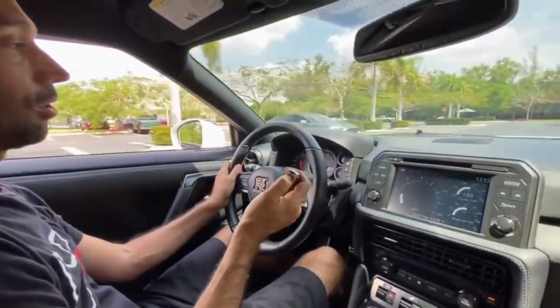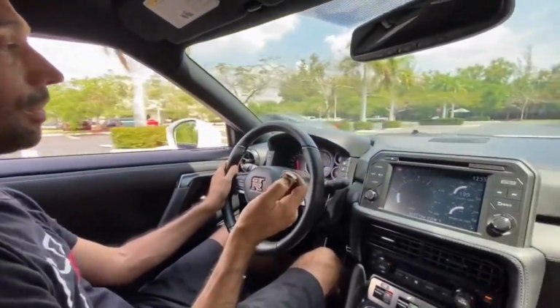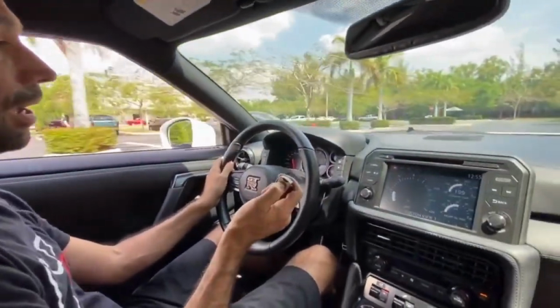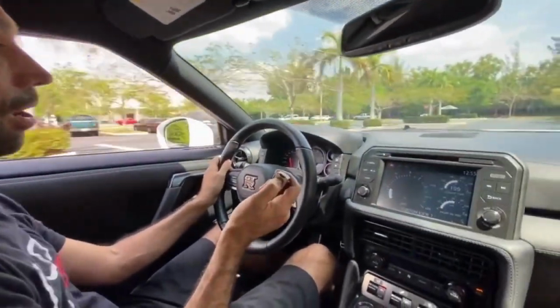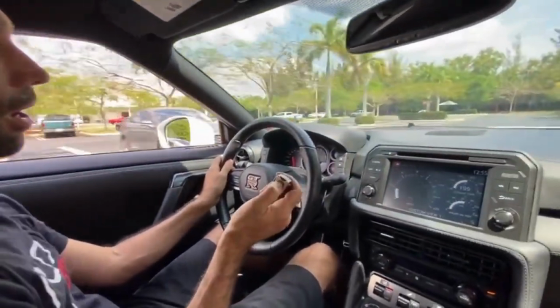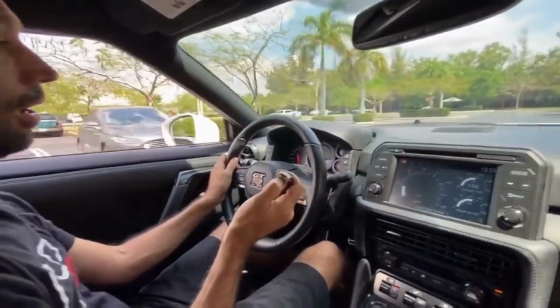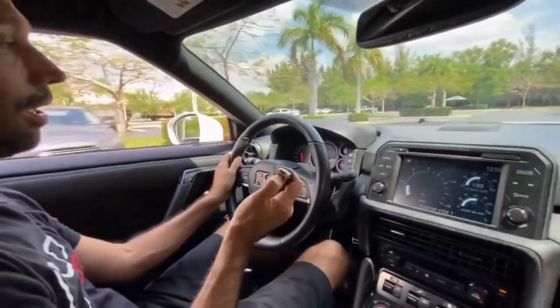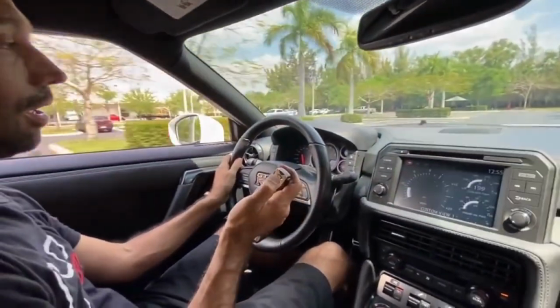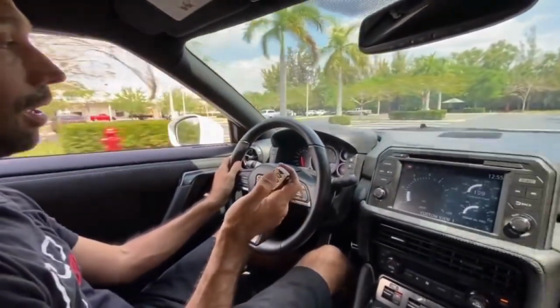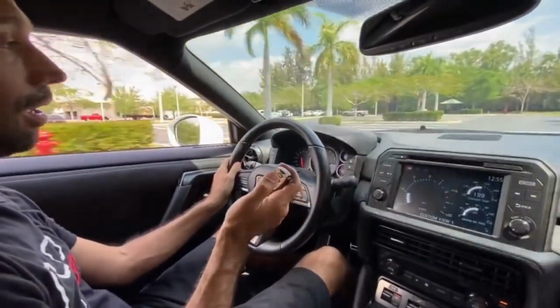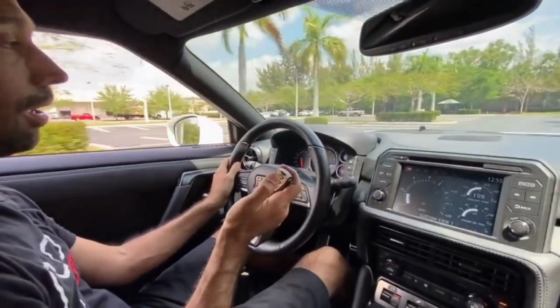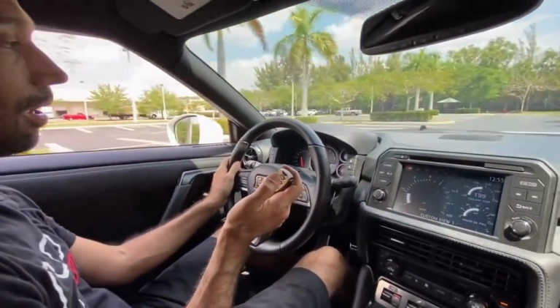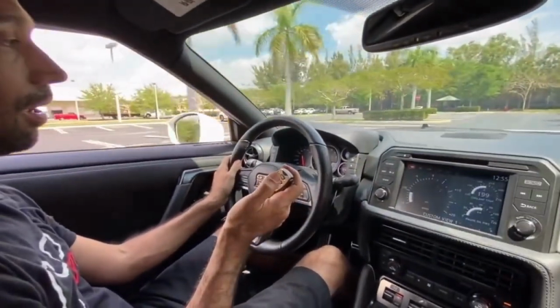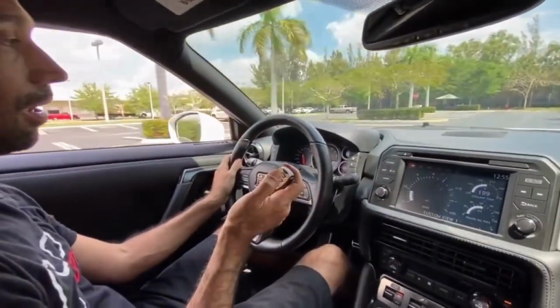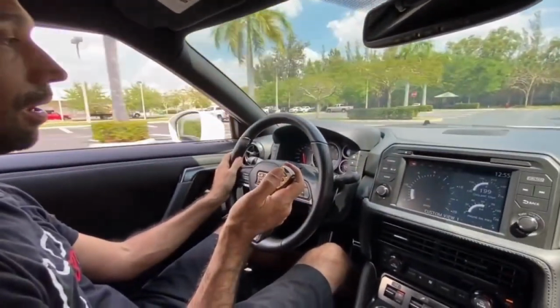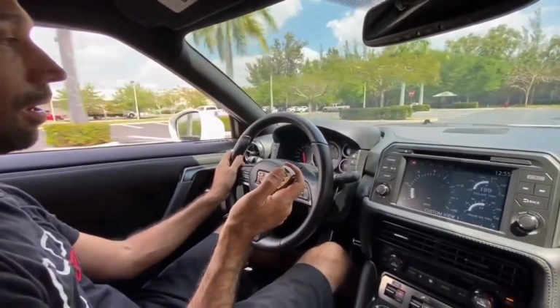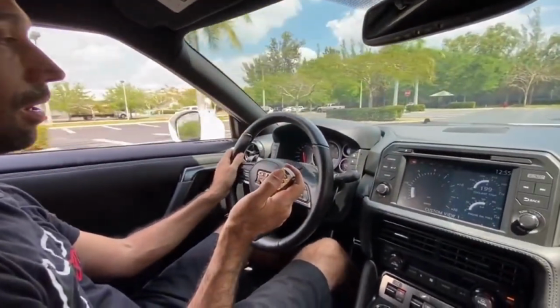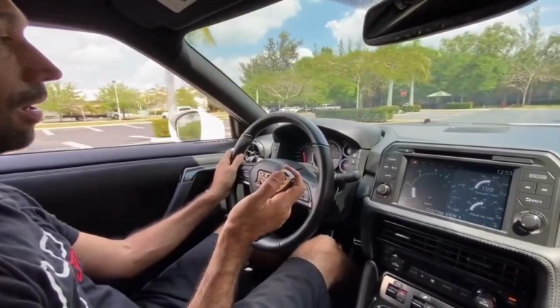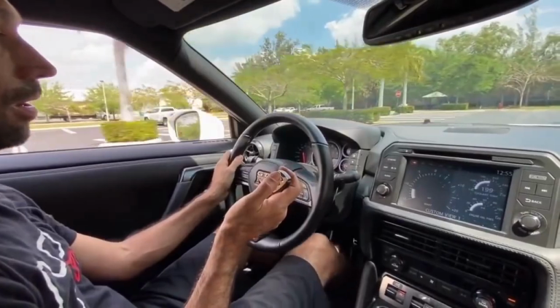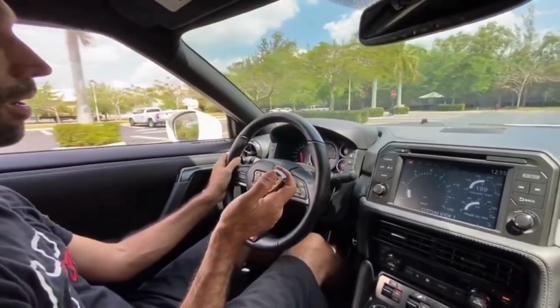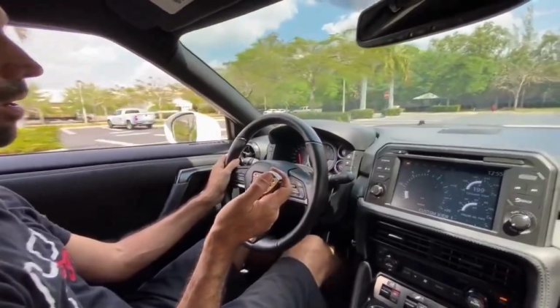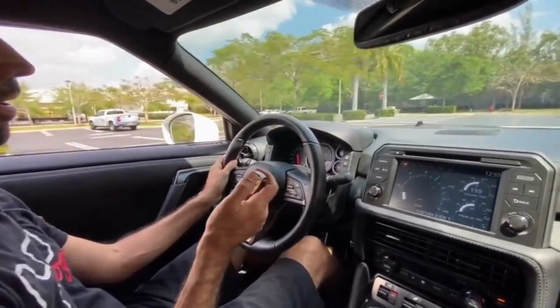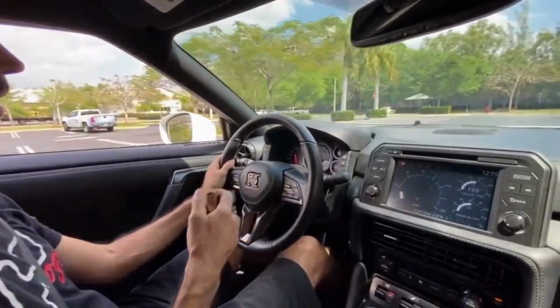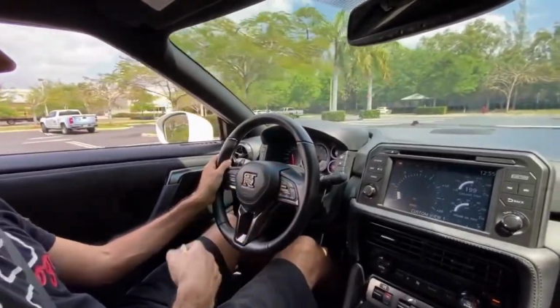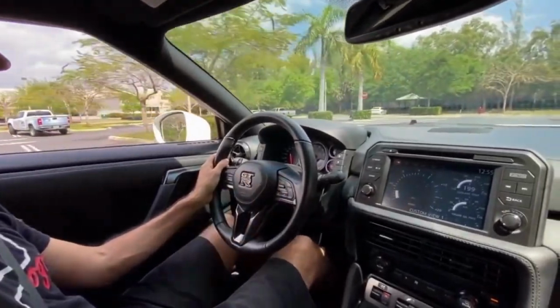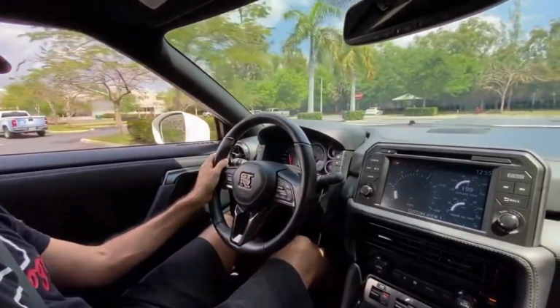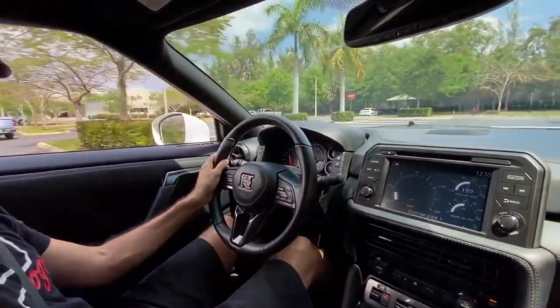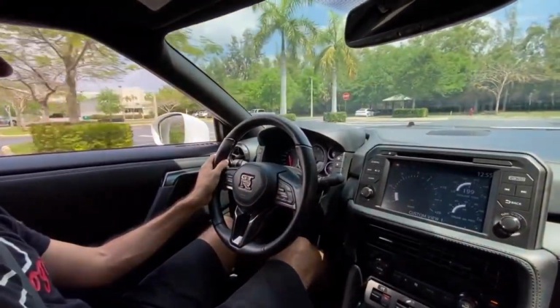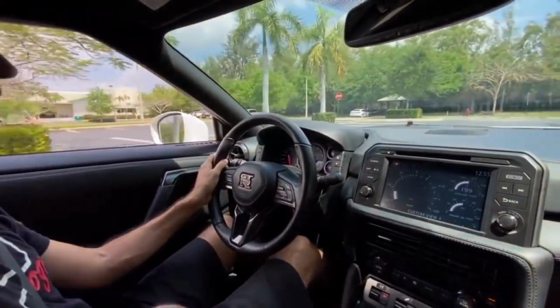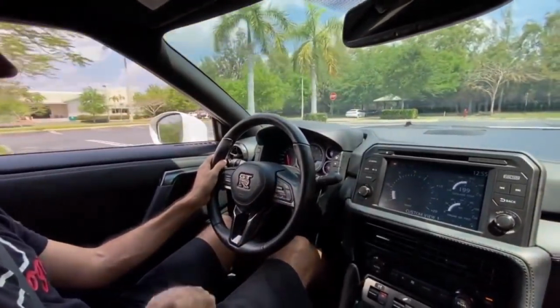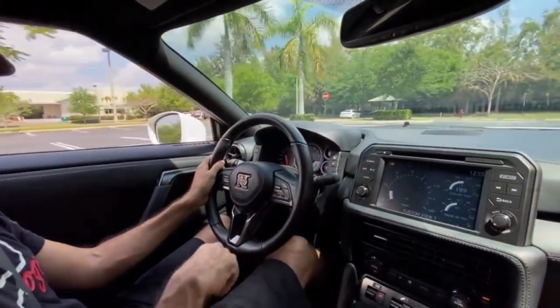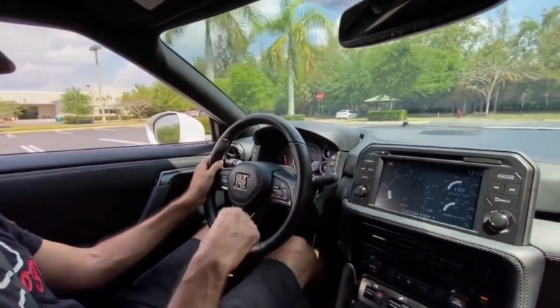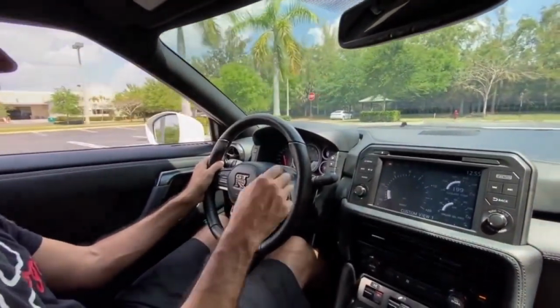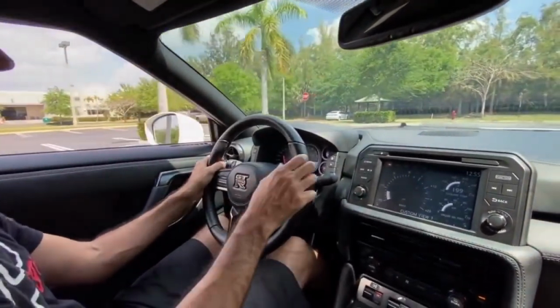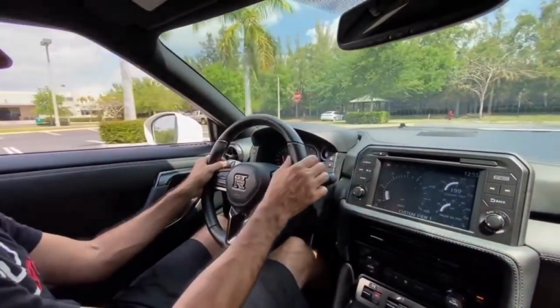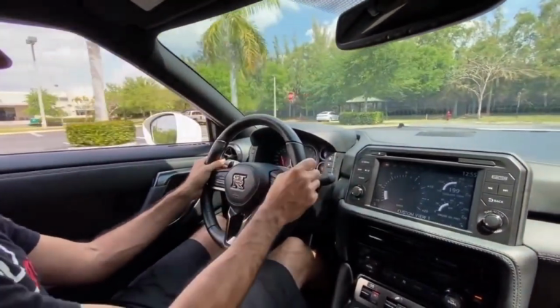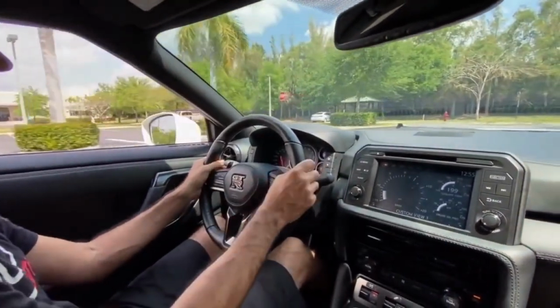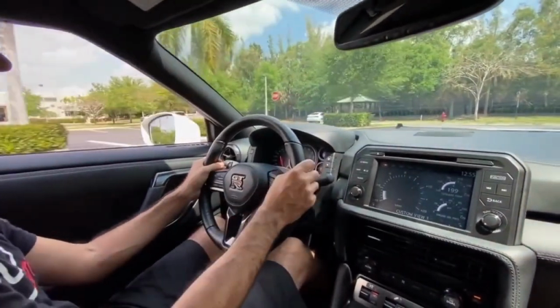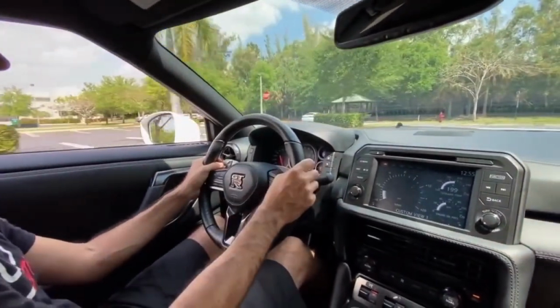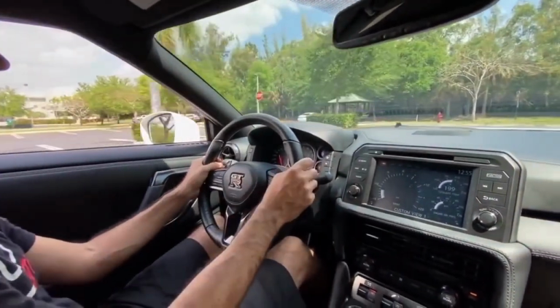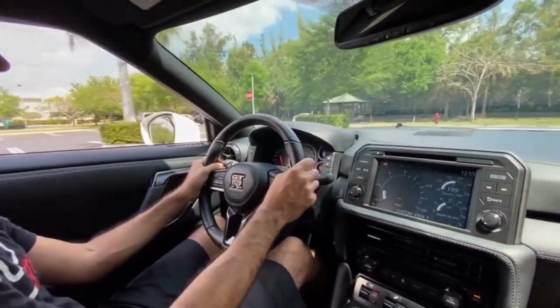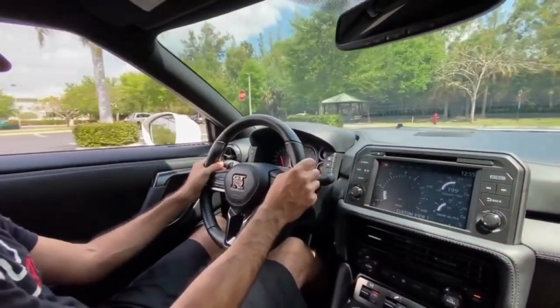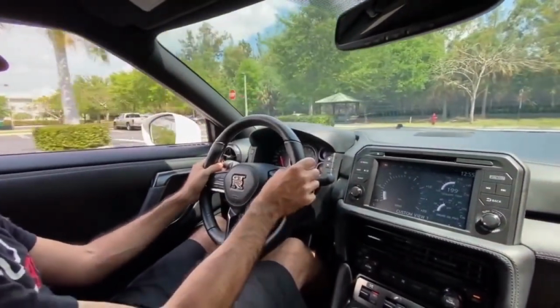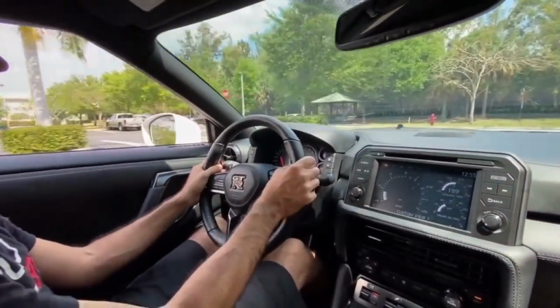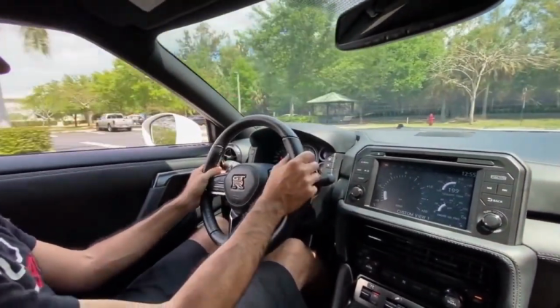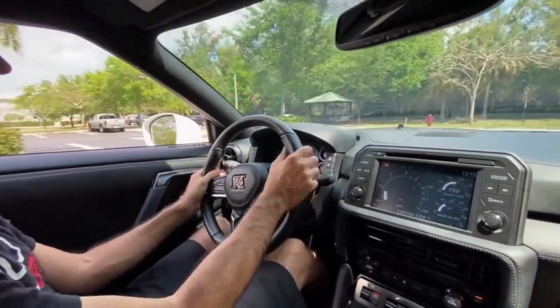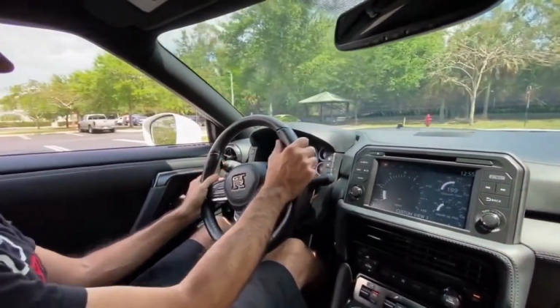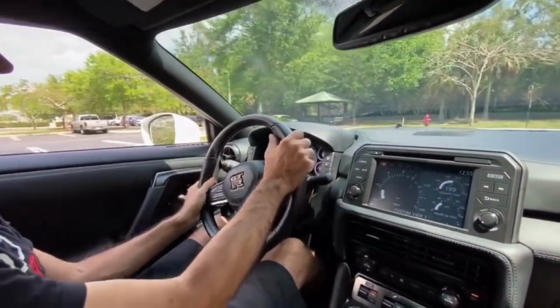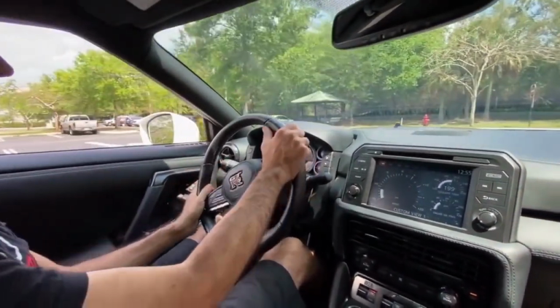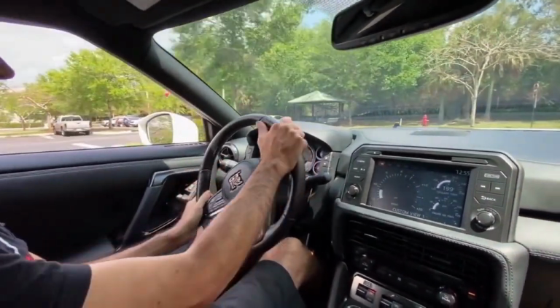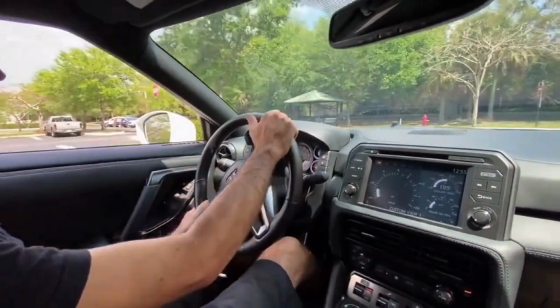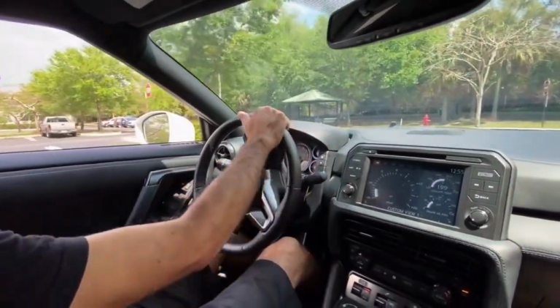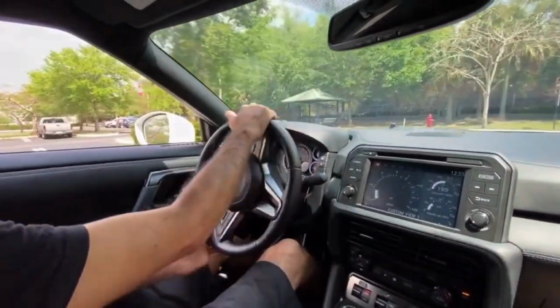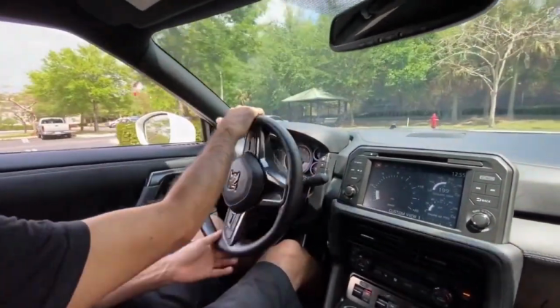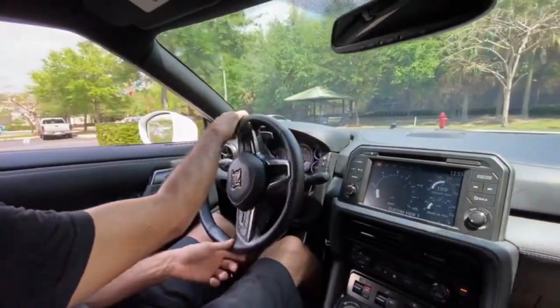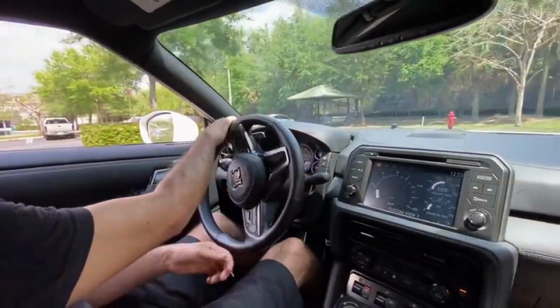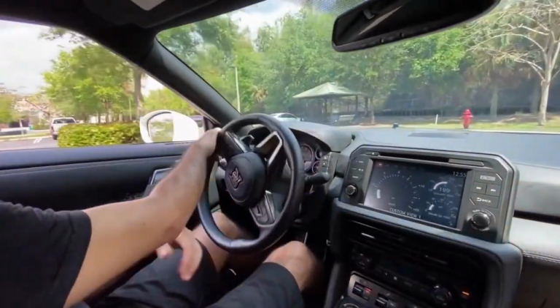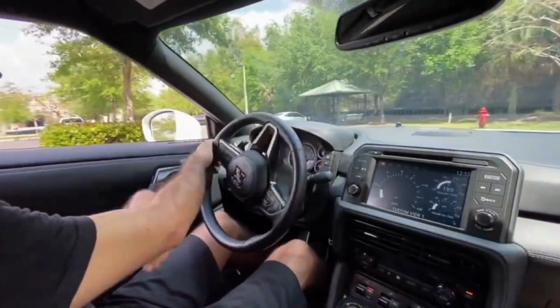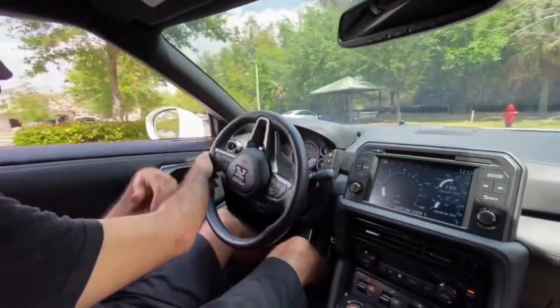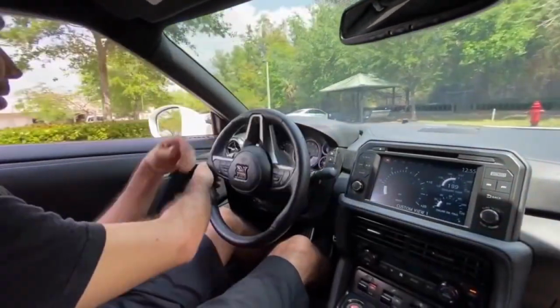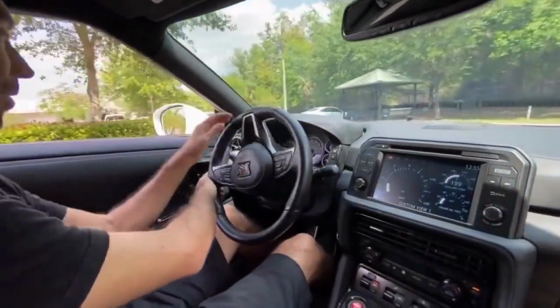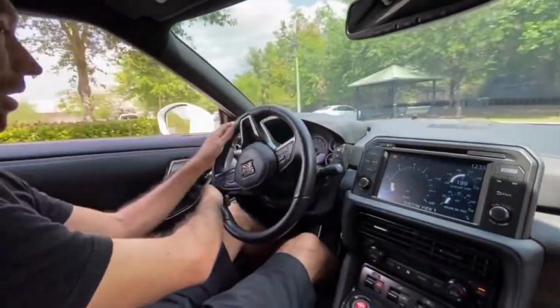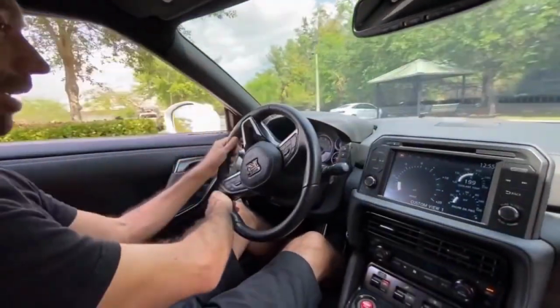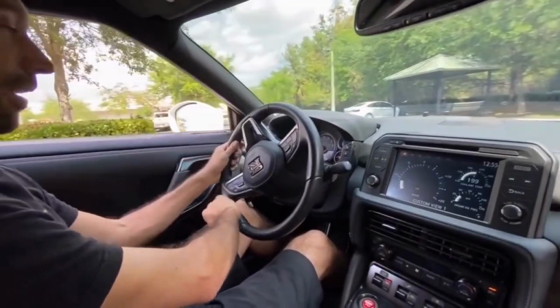Turn it back on and then the sound comes back. Really cool. I'm enjoying it.